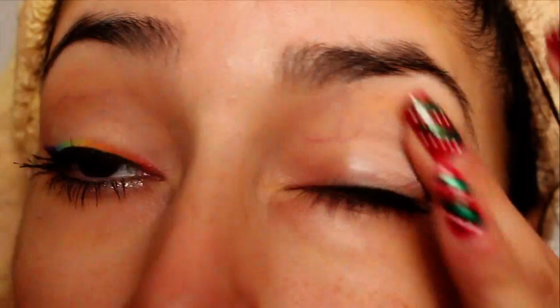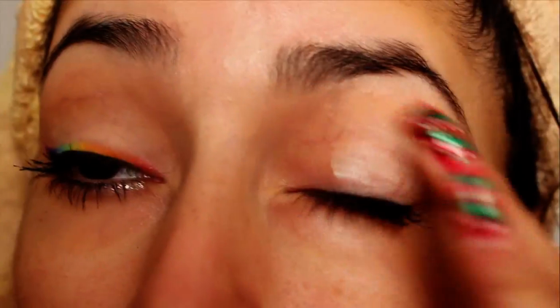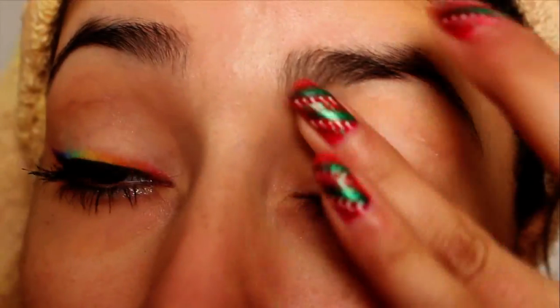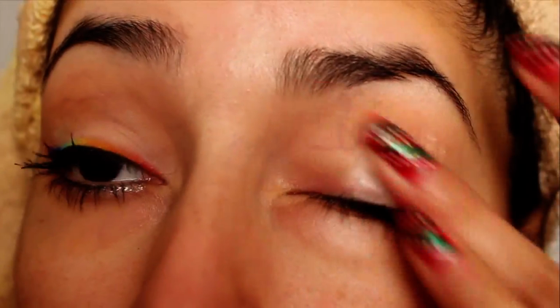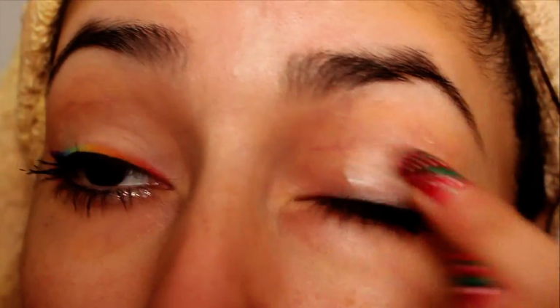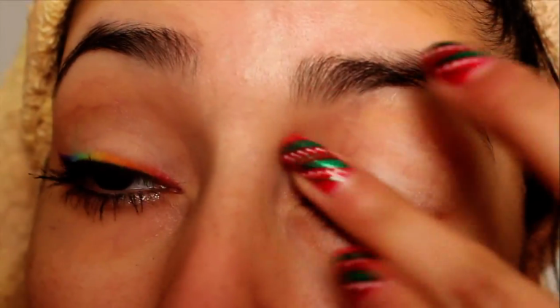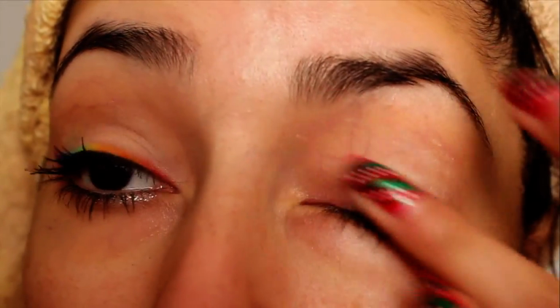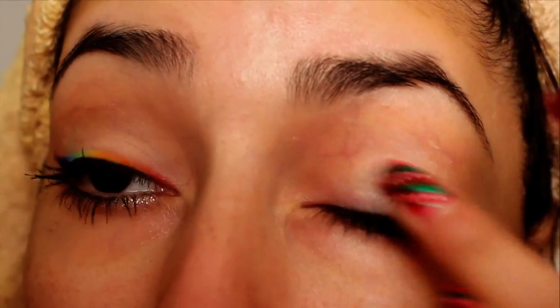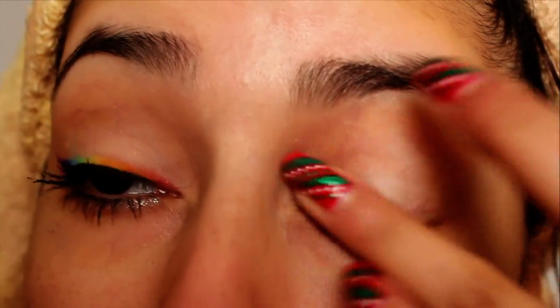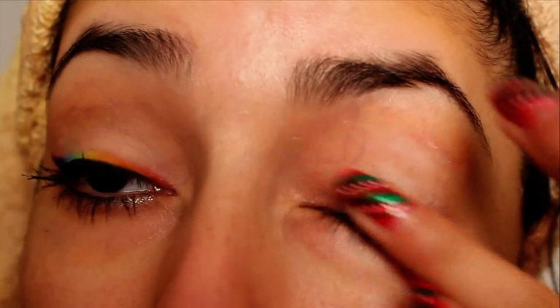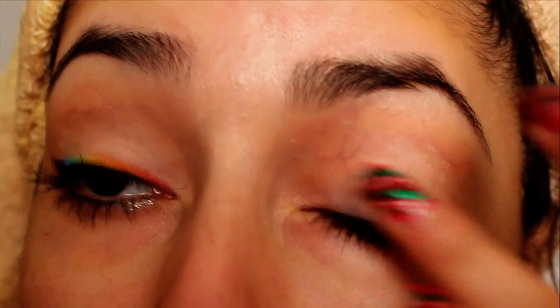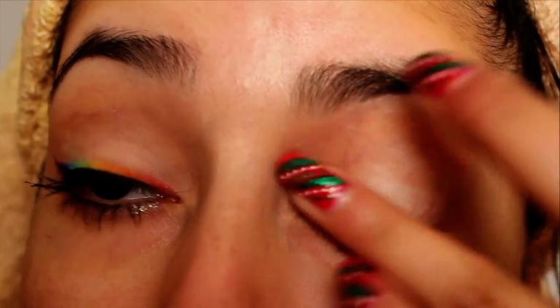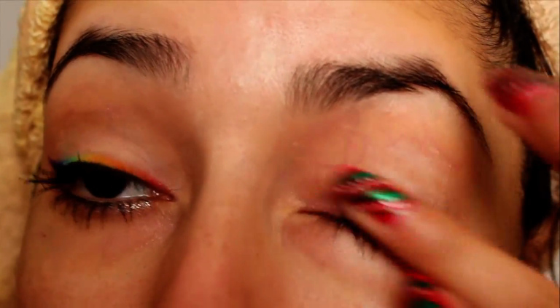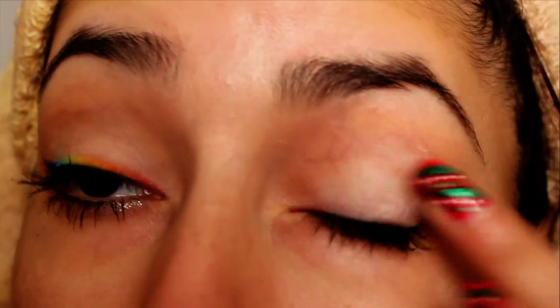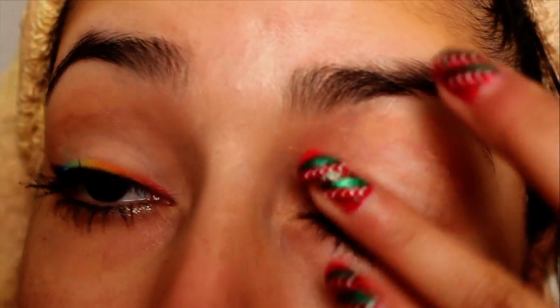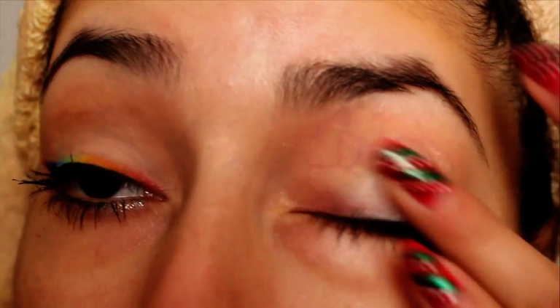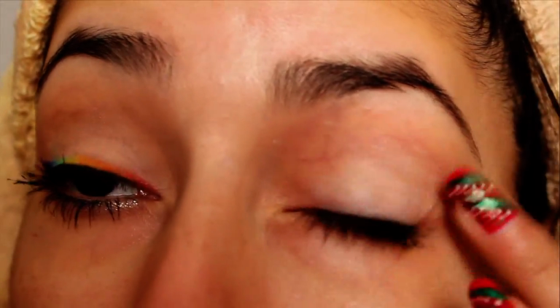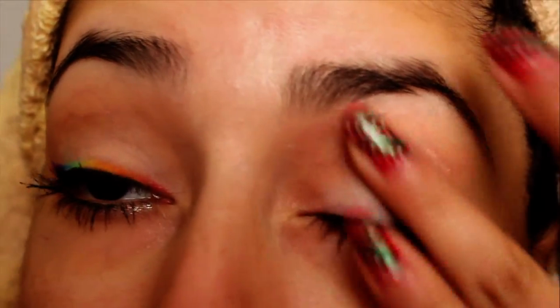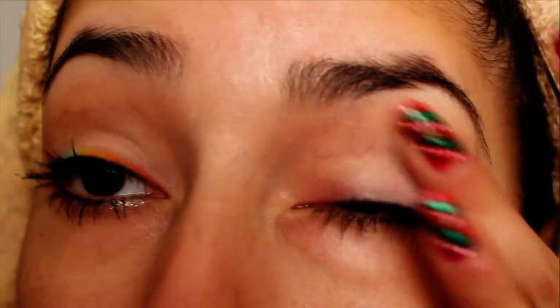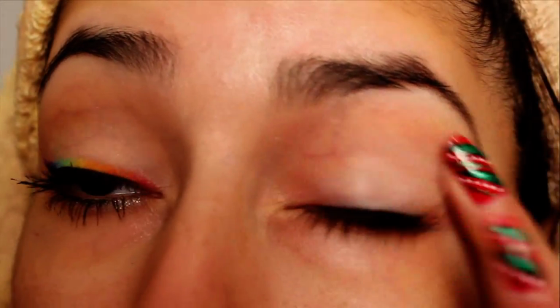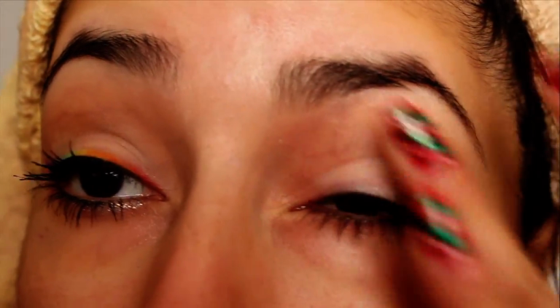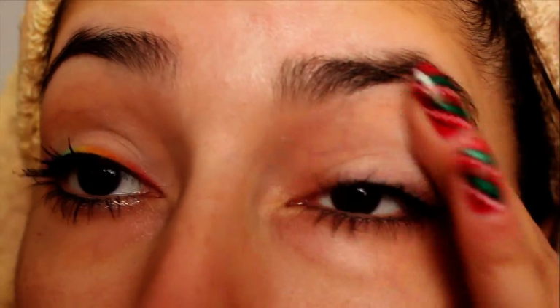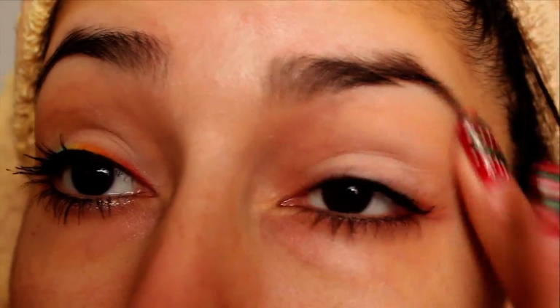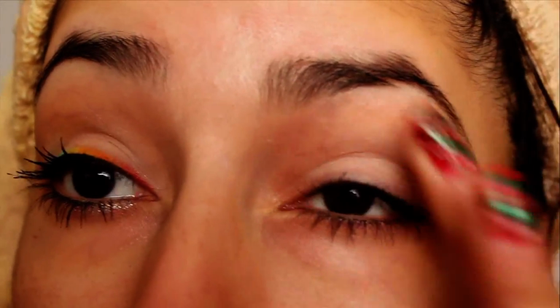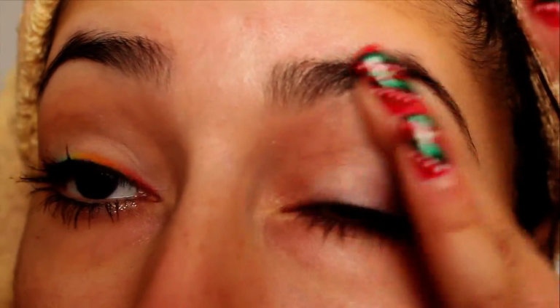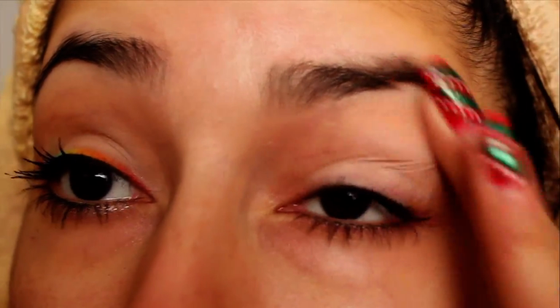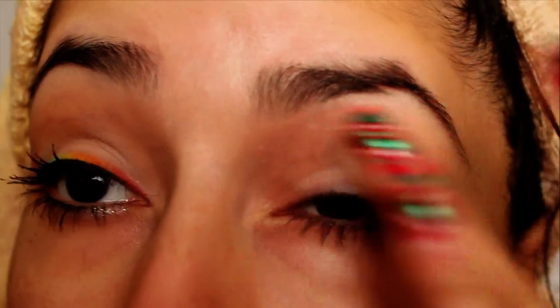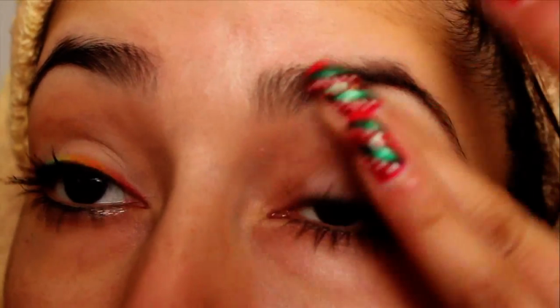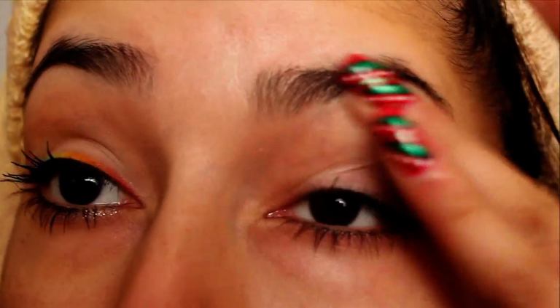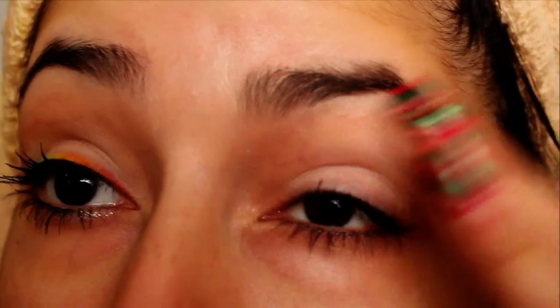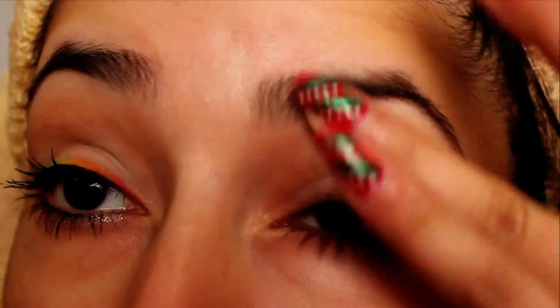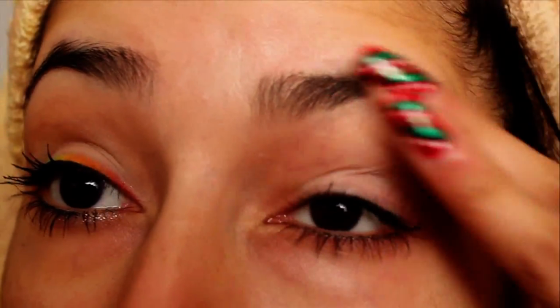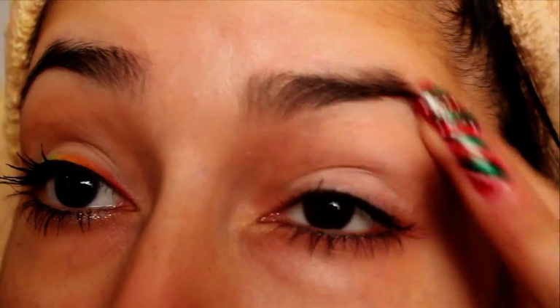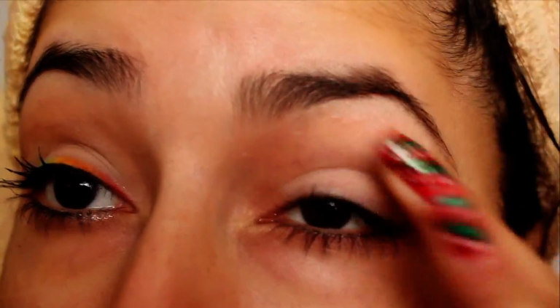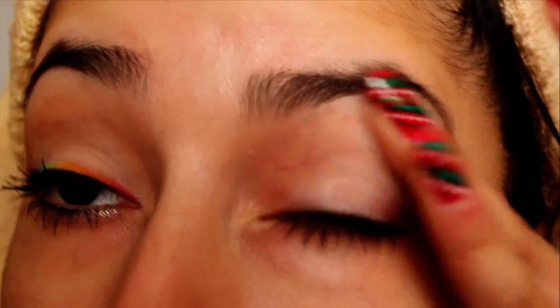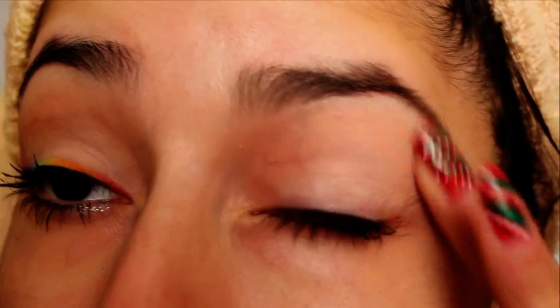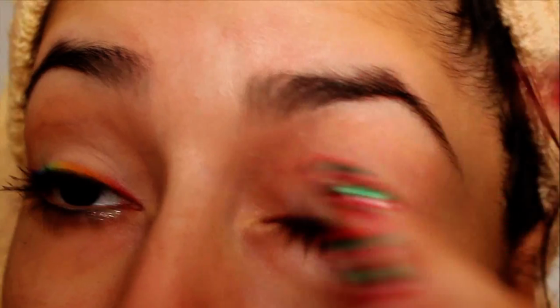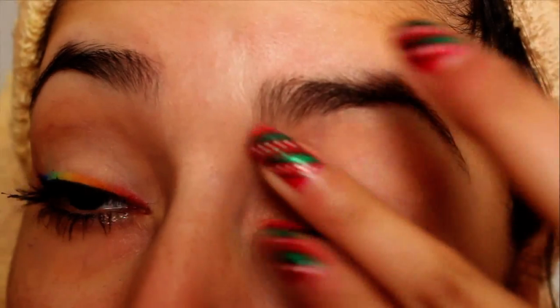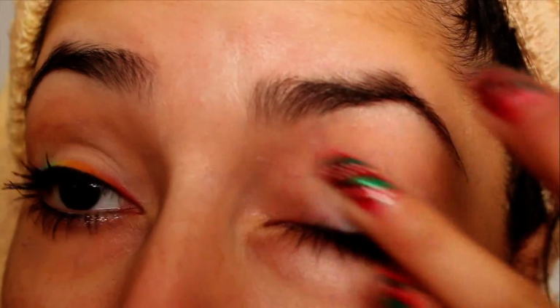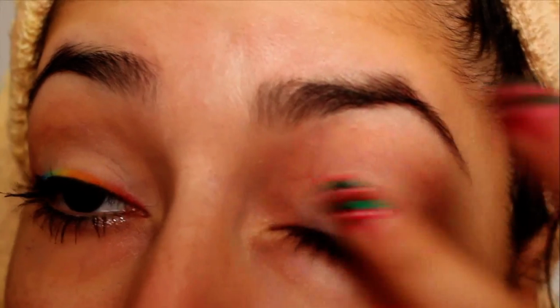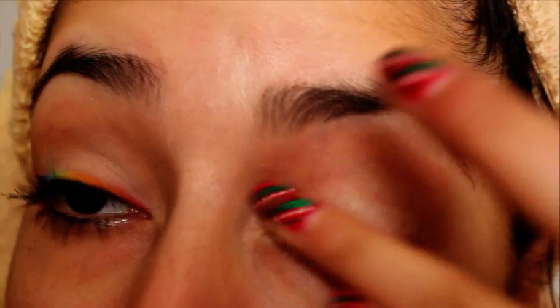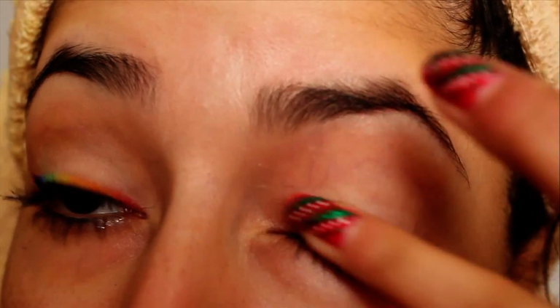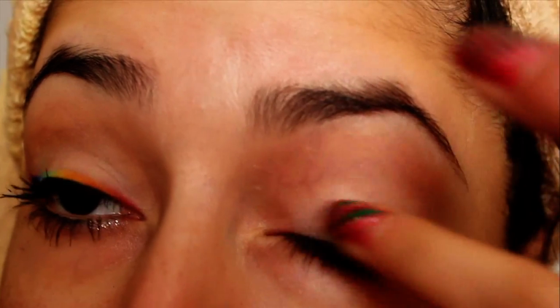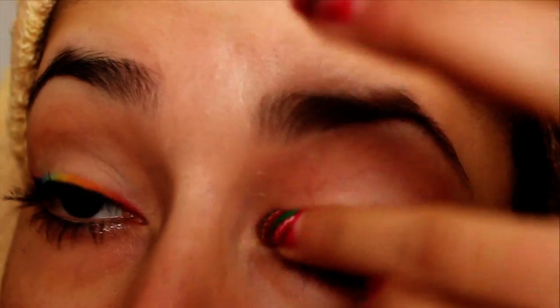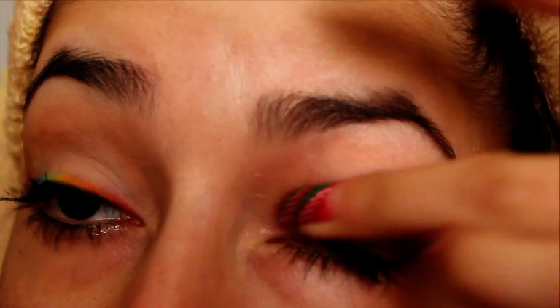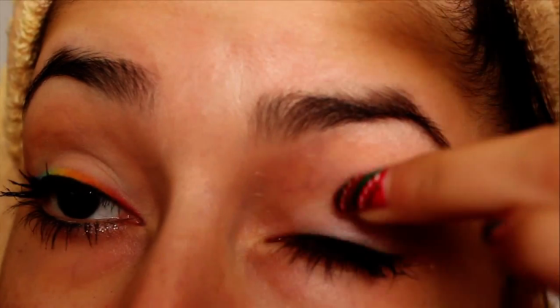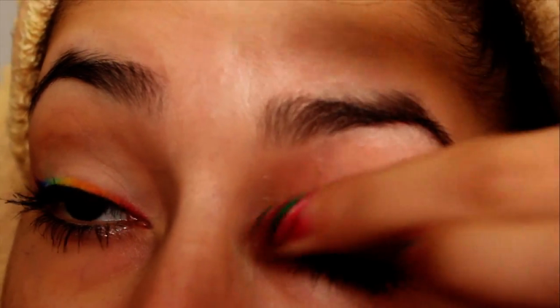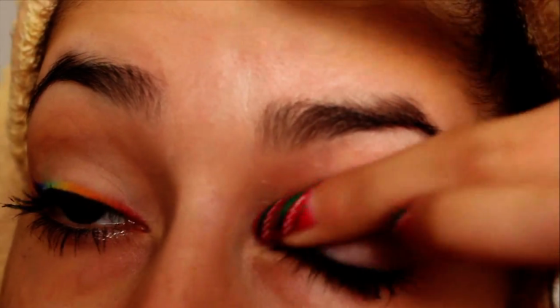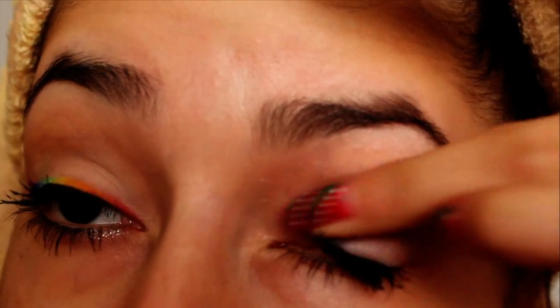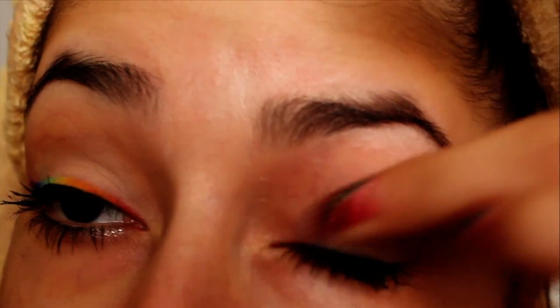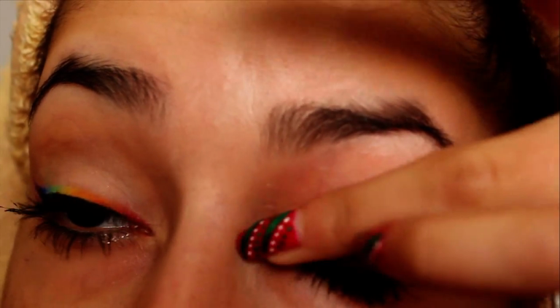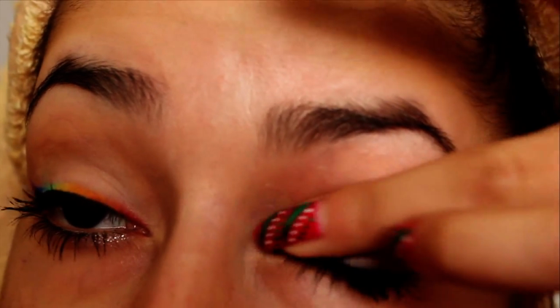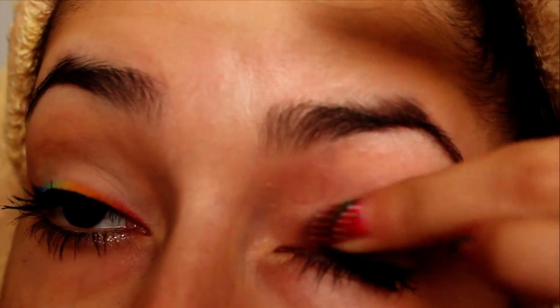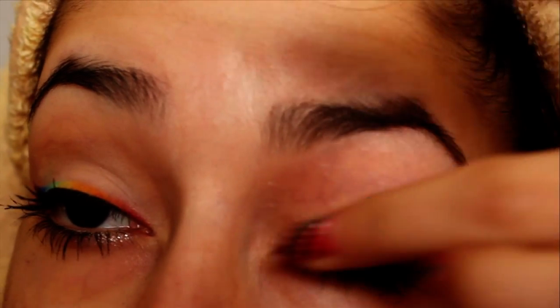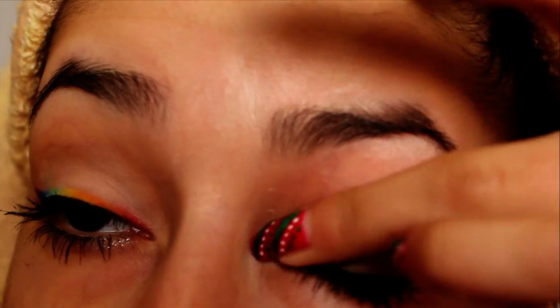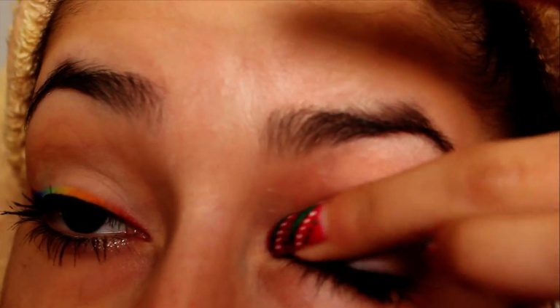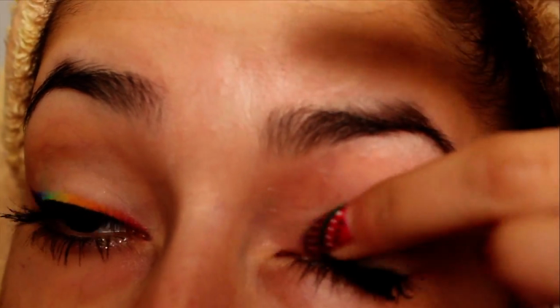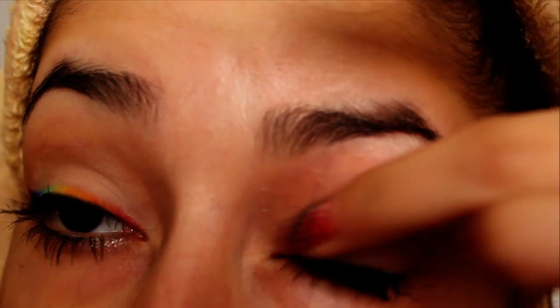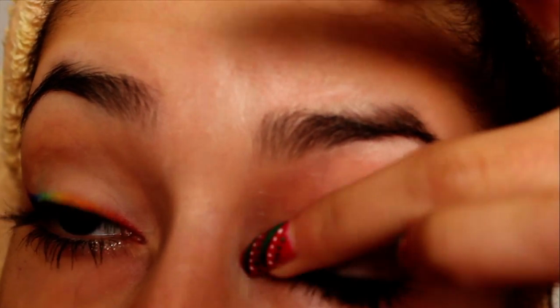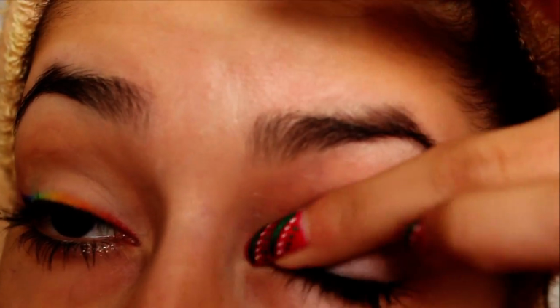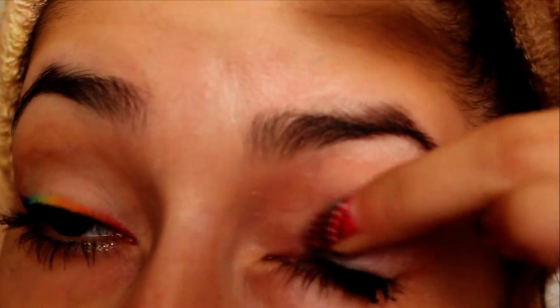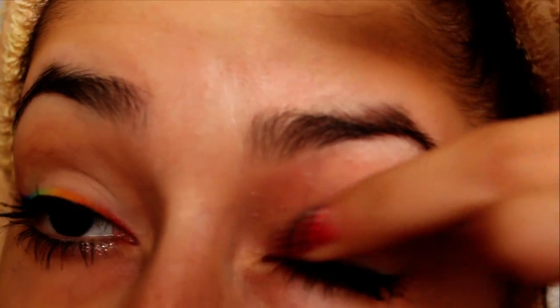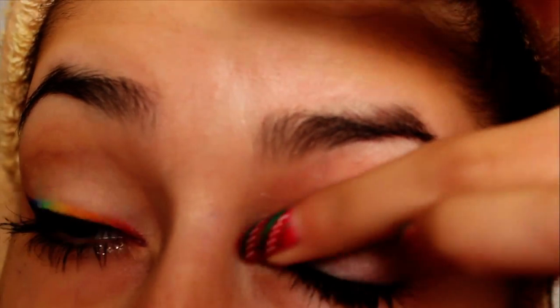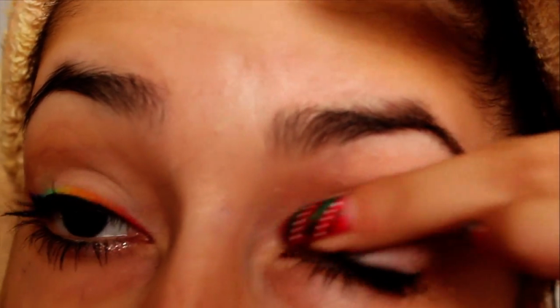As usual, the first thing you want to do is apply an eyeshadow base. This will help bring out the color in your eyeshadows more than applying the eyeshadow to your bare skin.